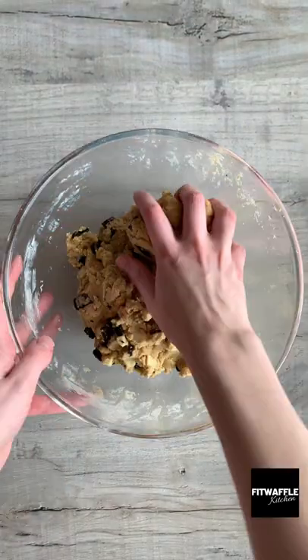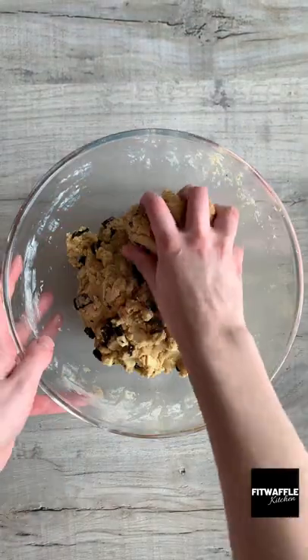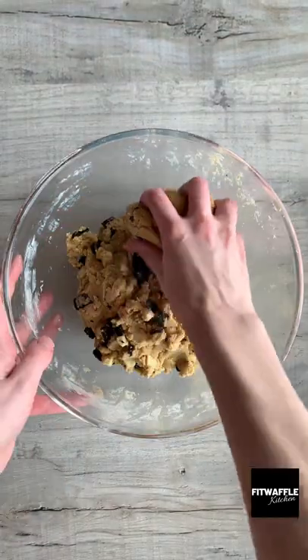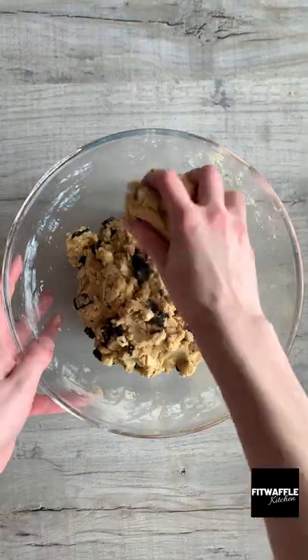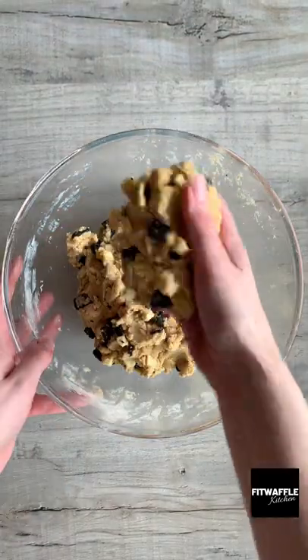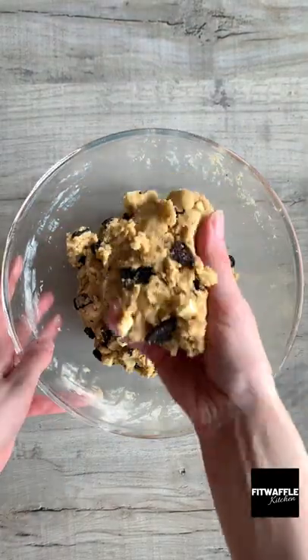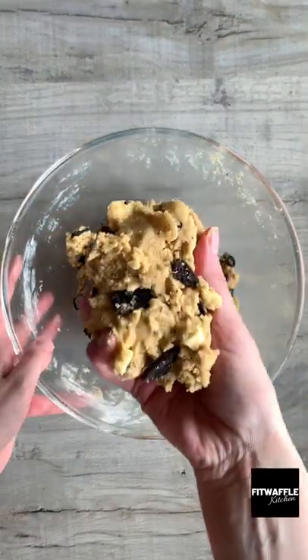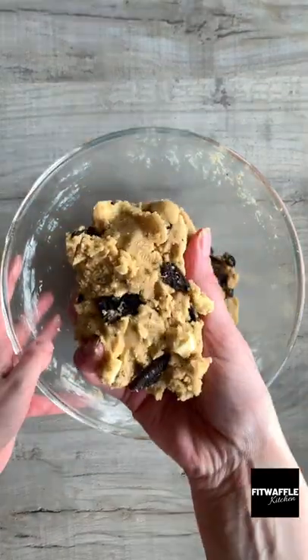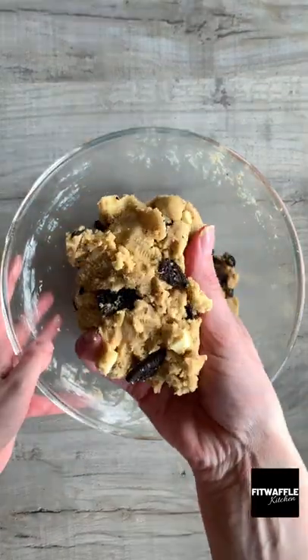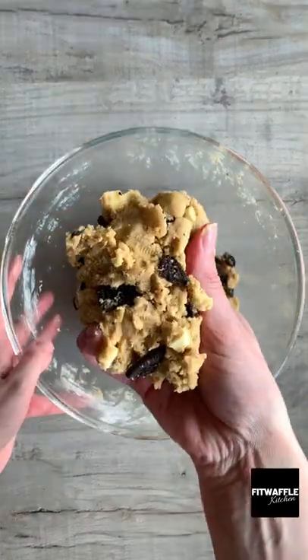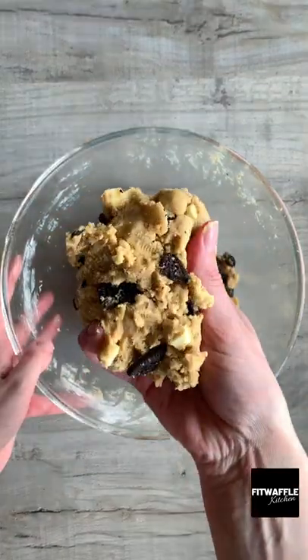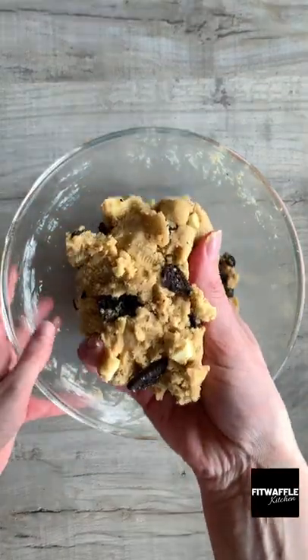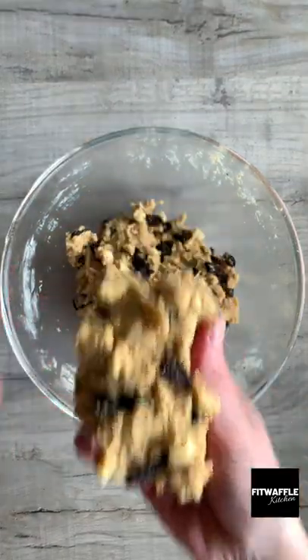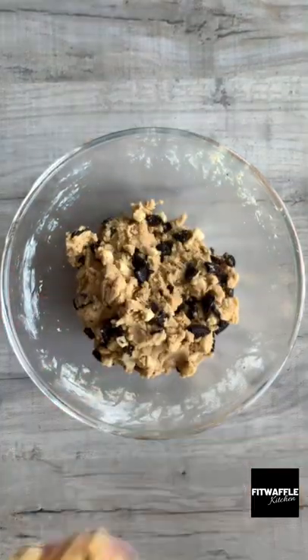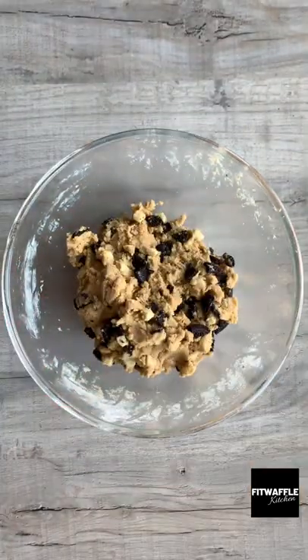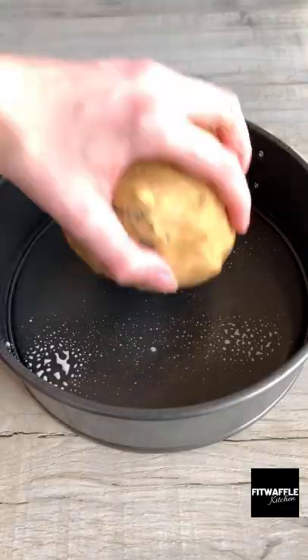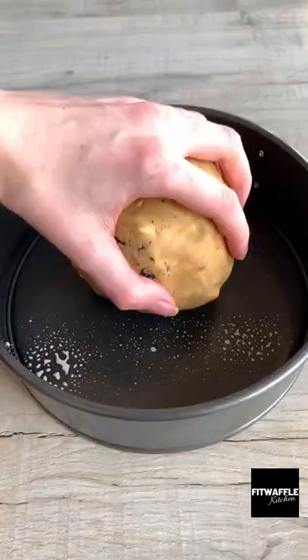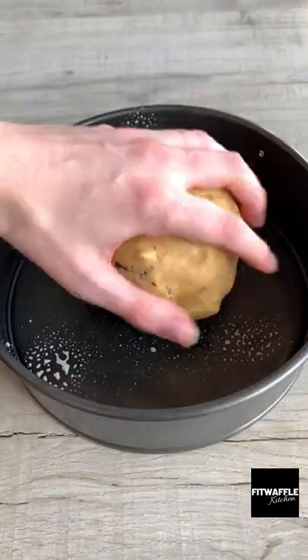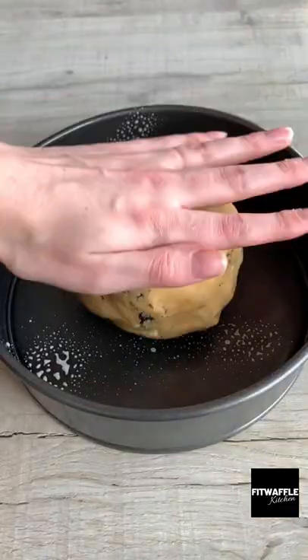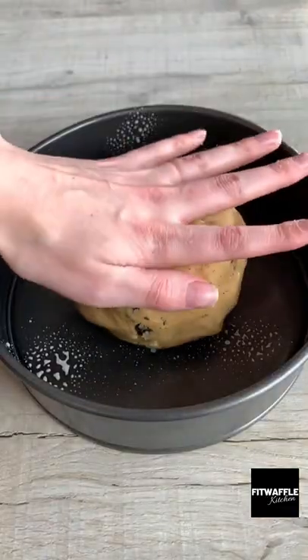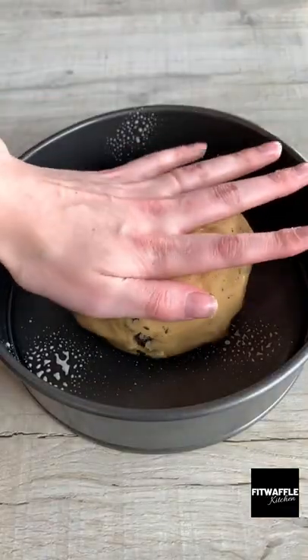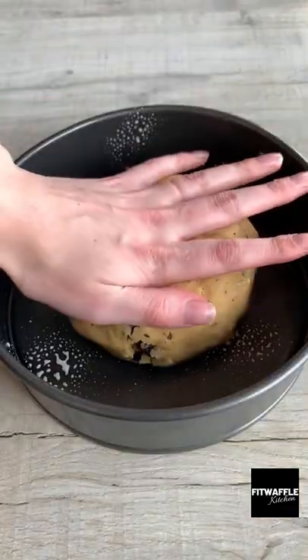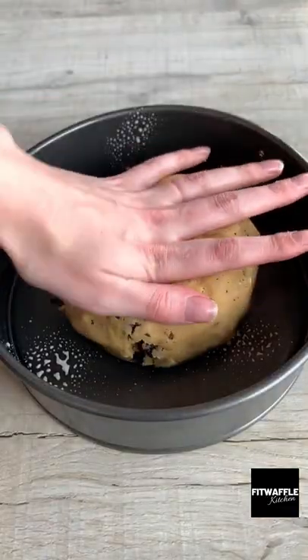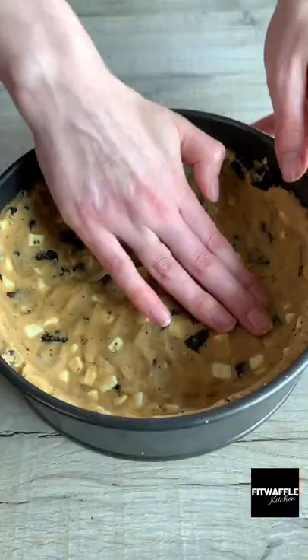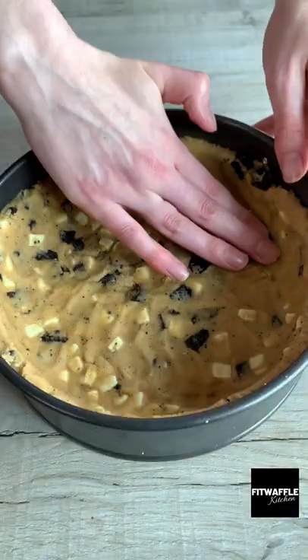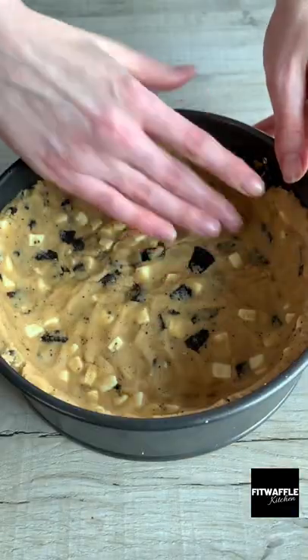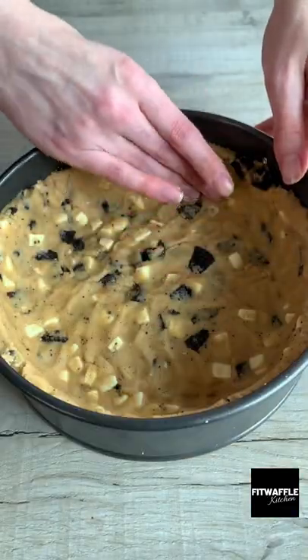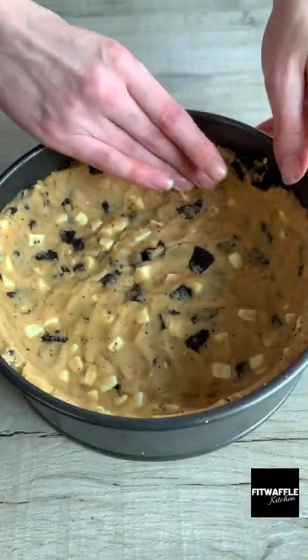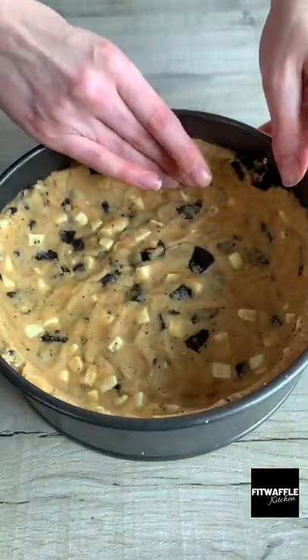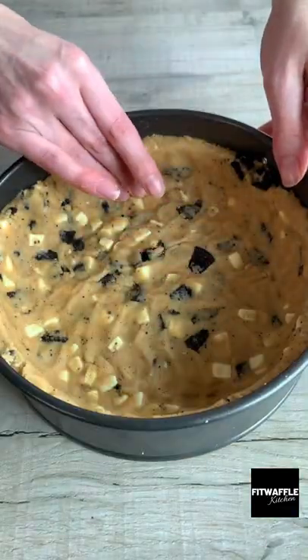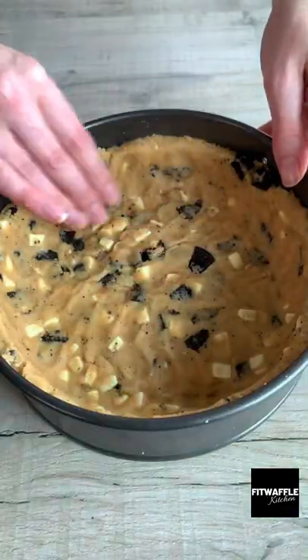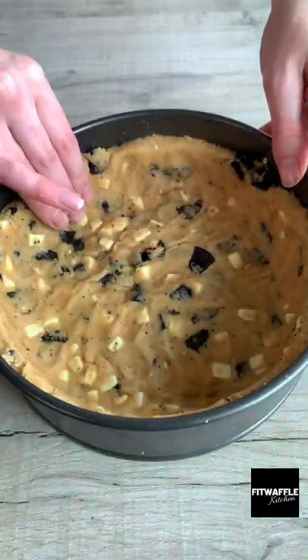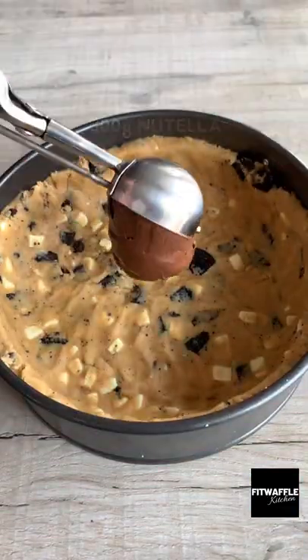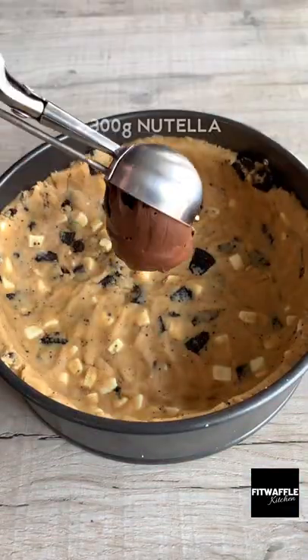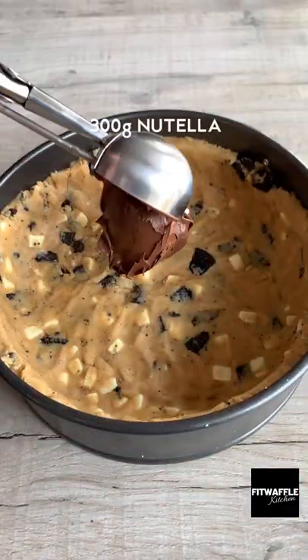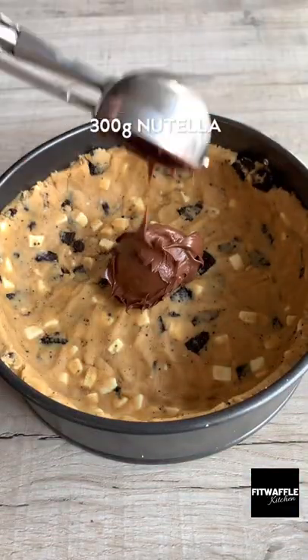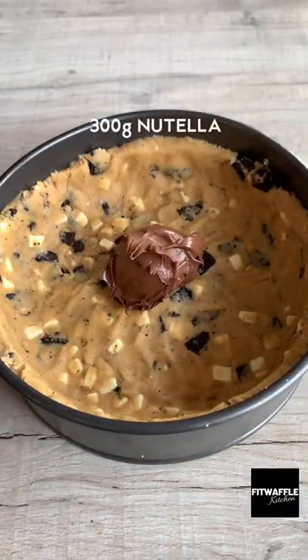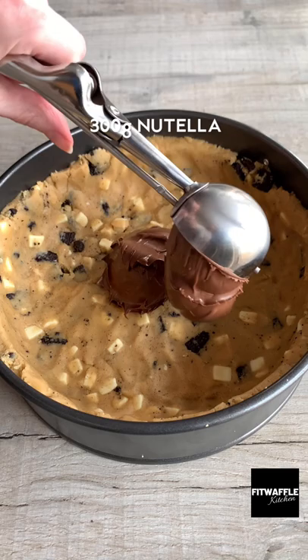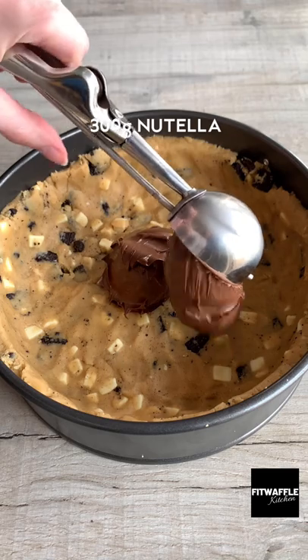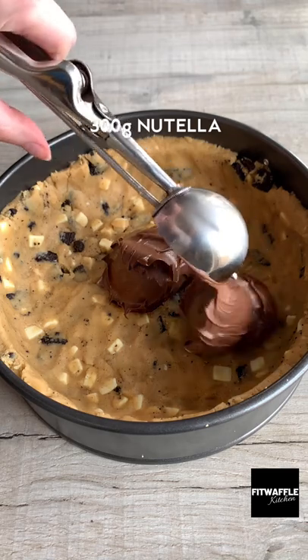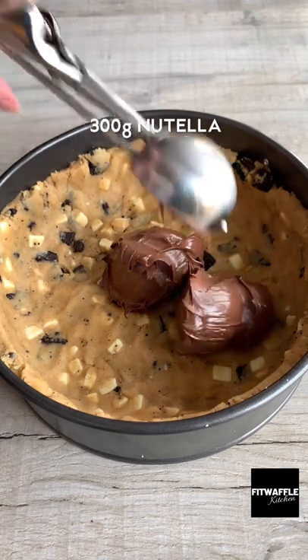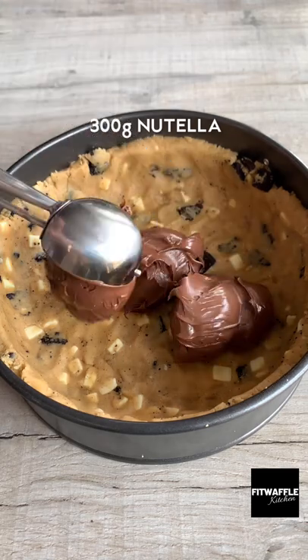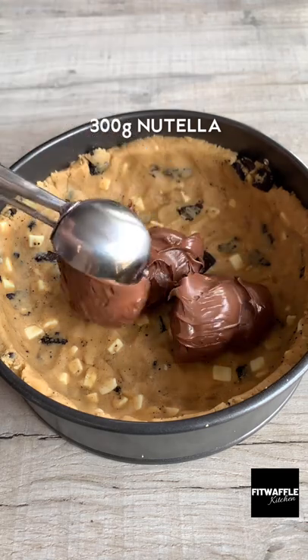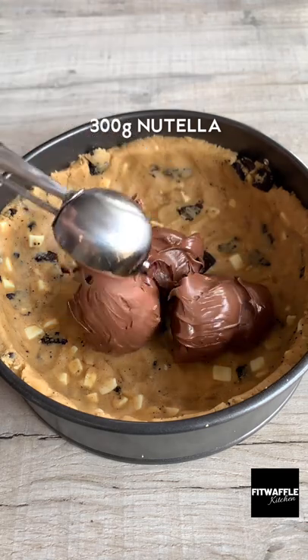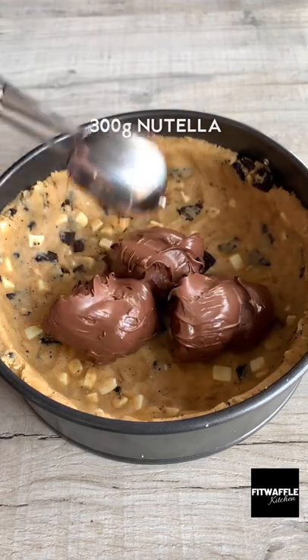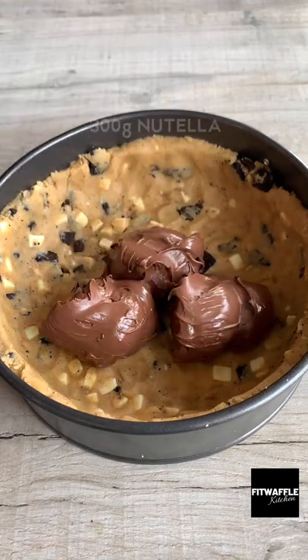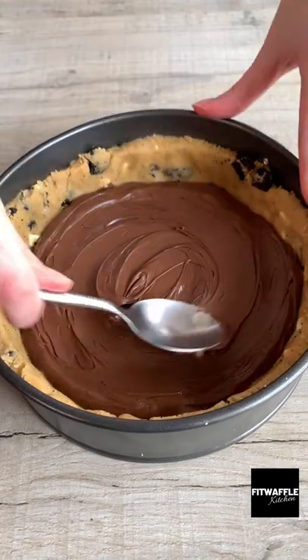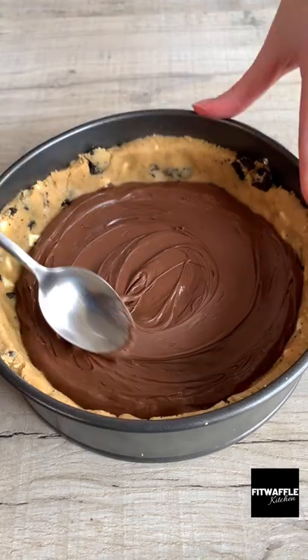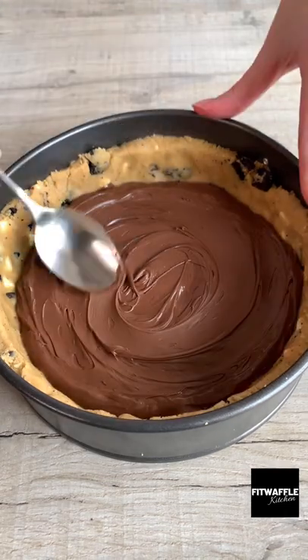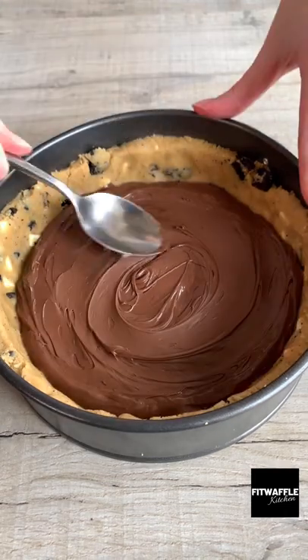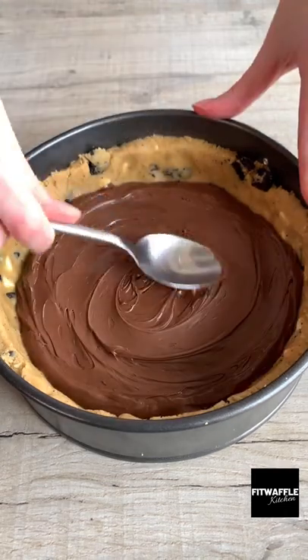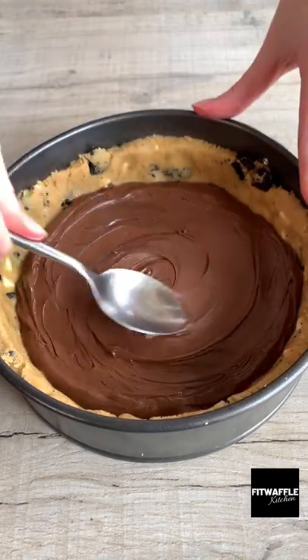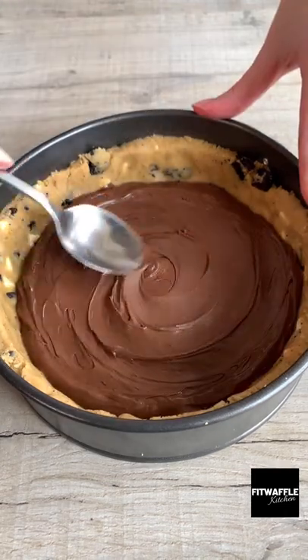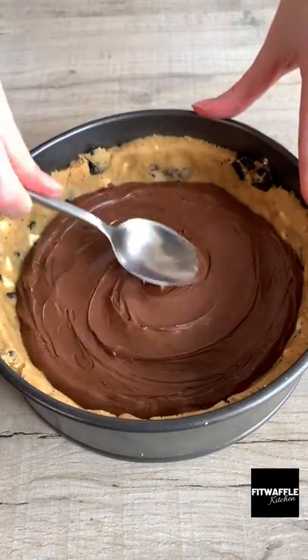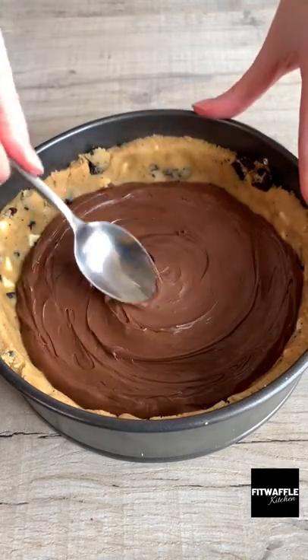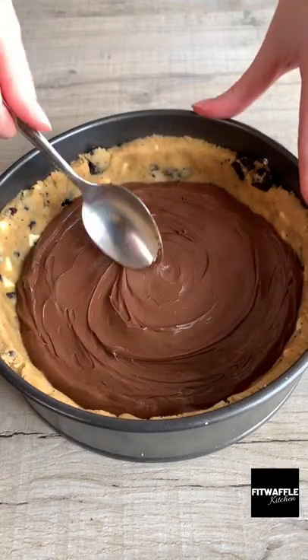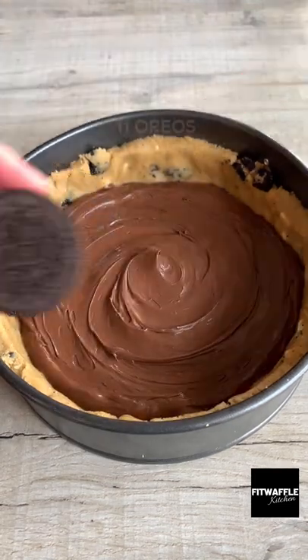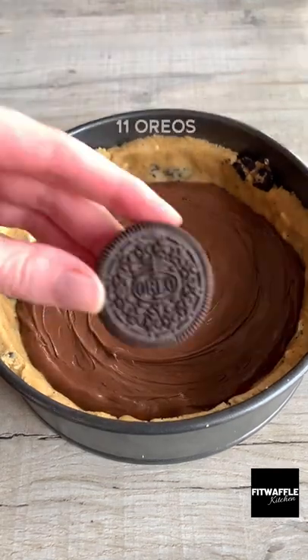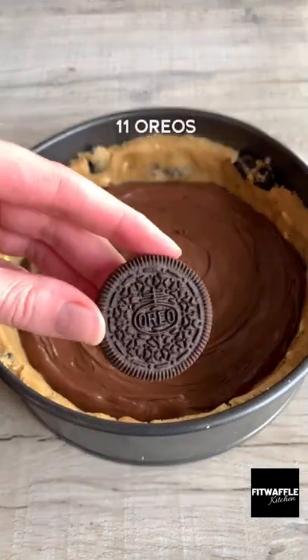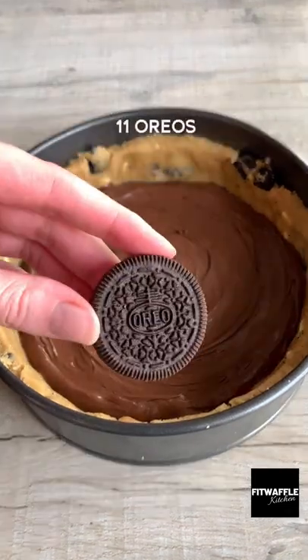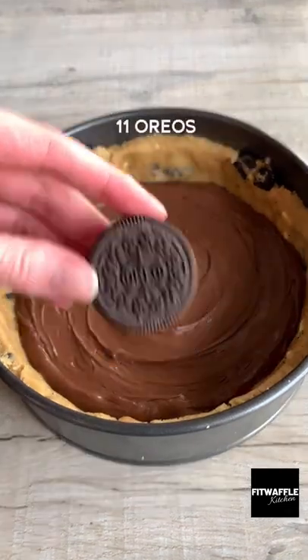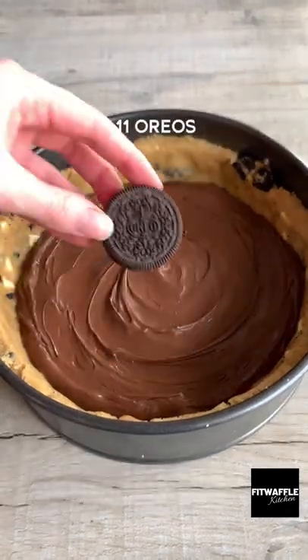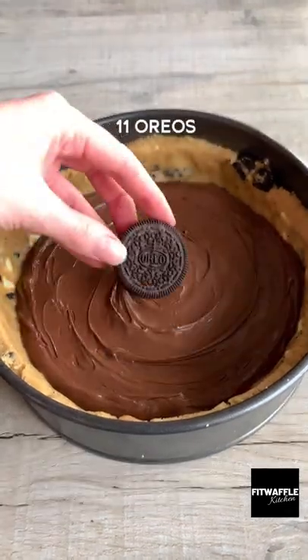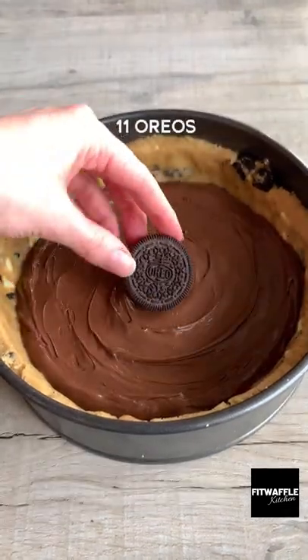Create a lid with a third of the dough, then press the rest into your cake tin, creating a lip around the edge. Add your Nutella and smooth it out, followed by your Oreos.